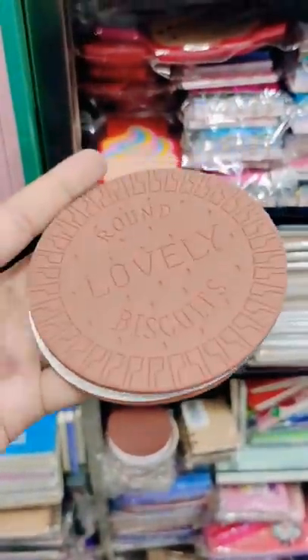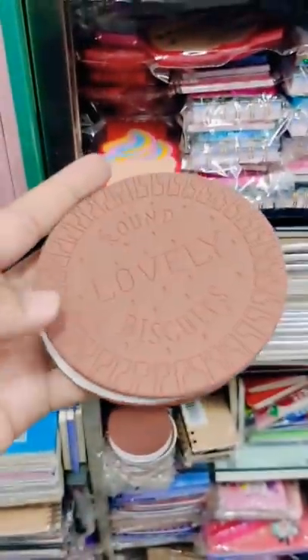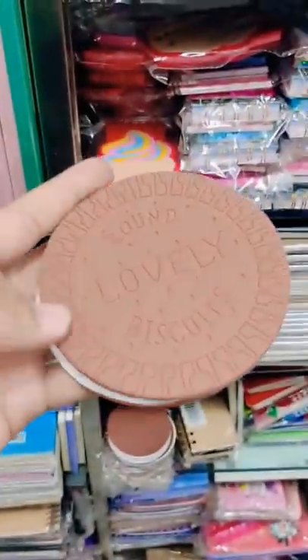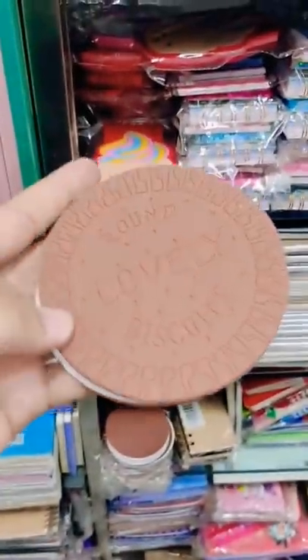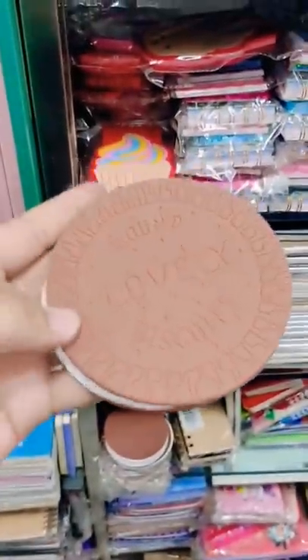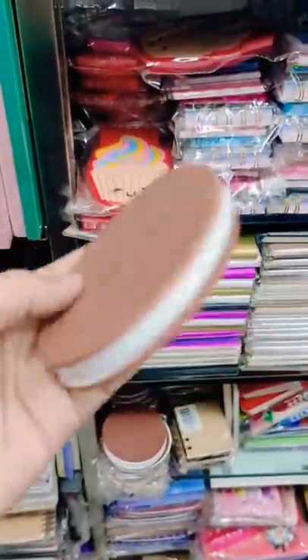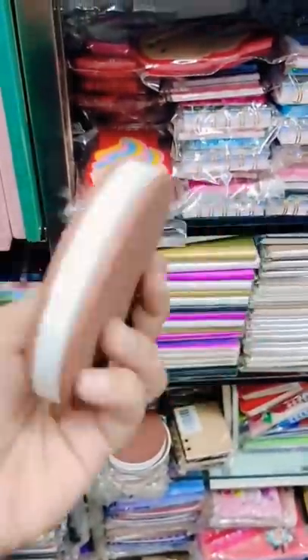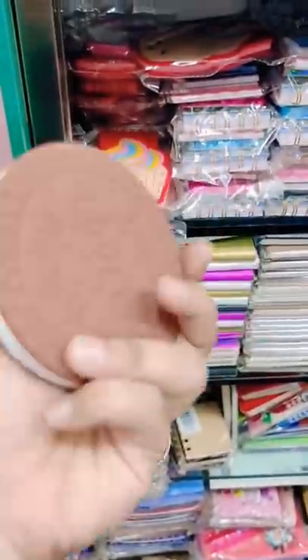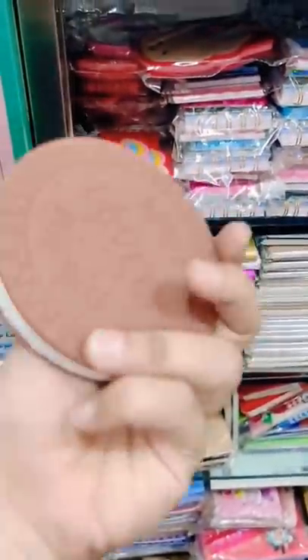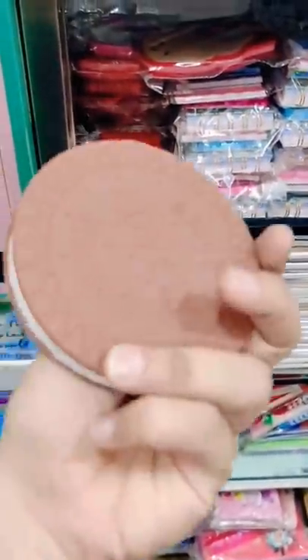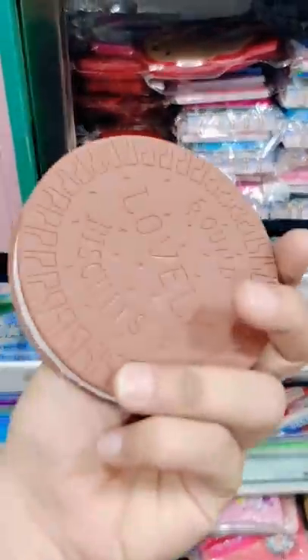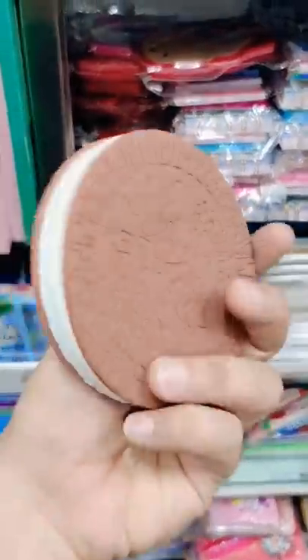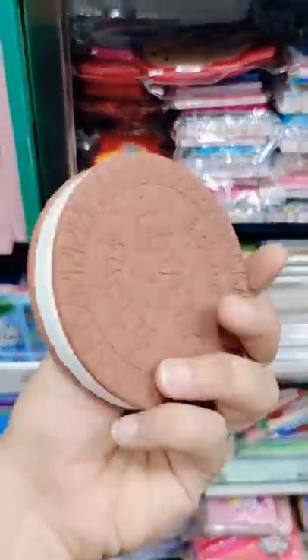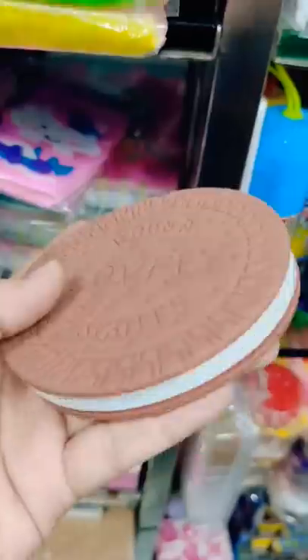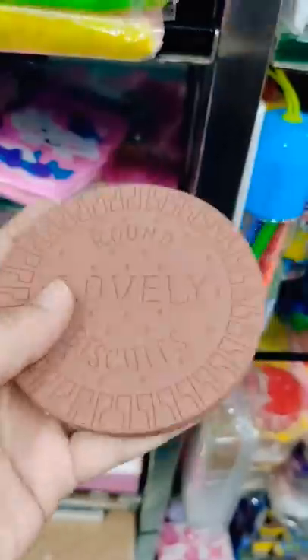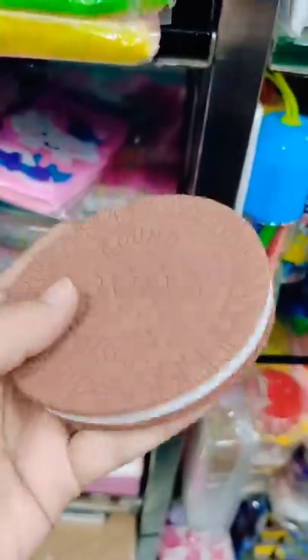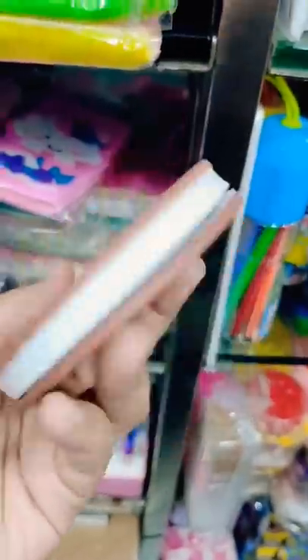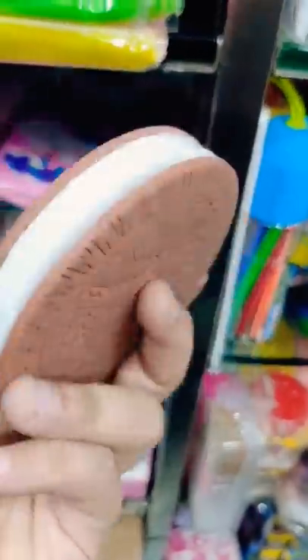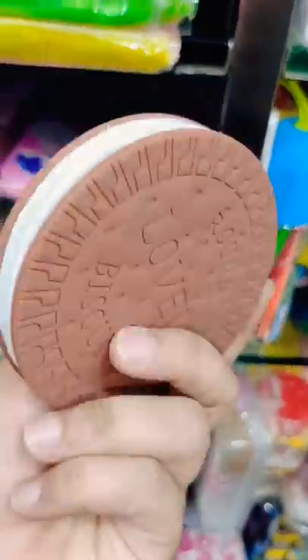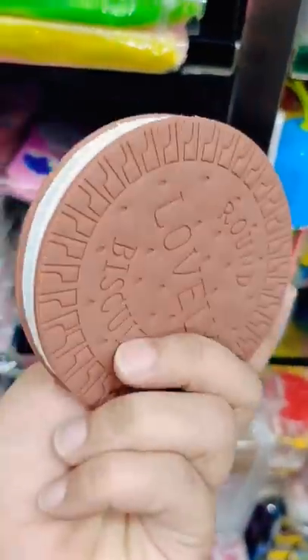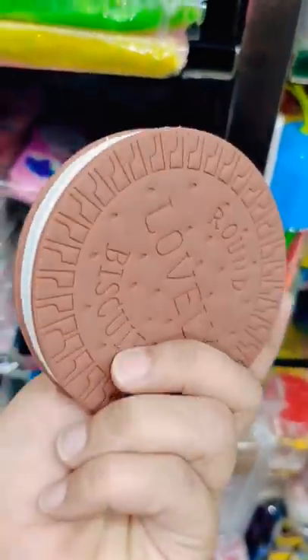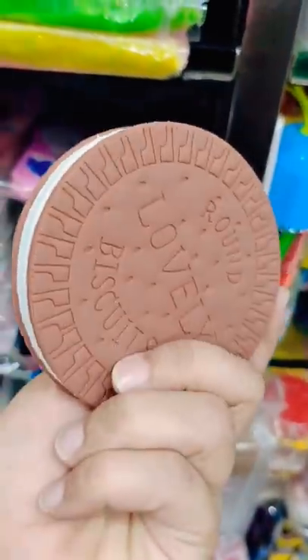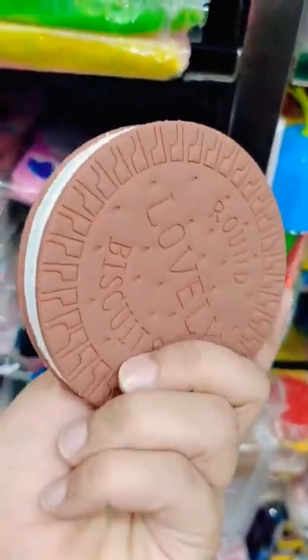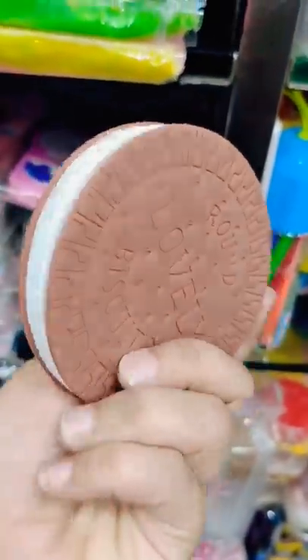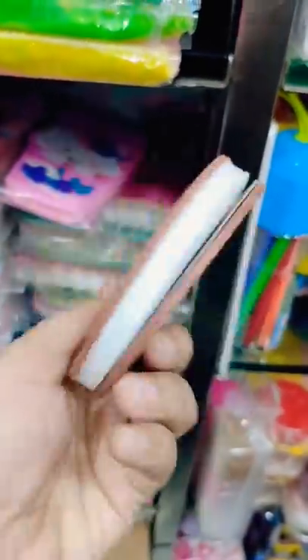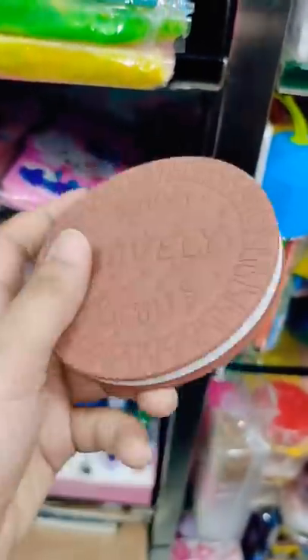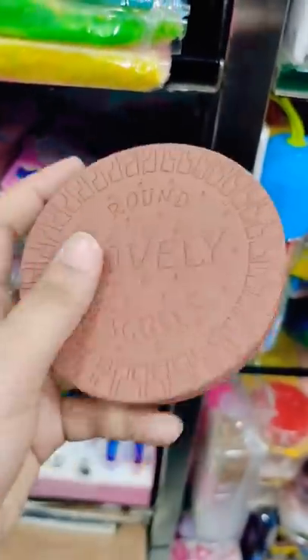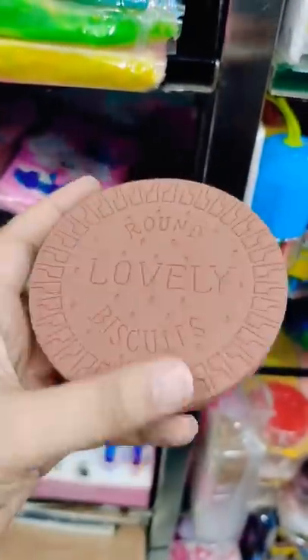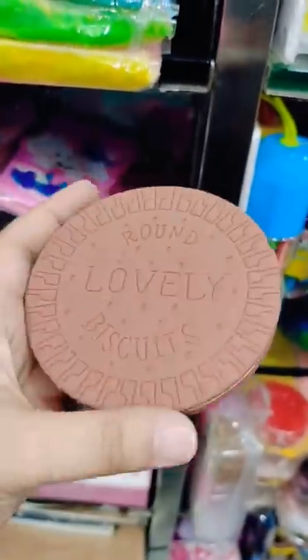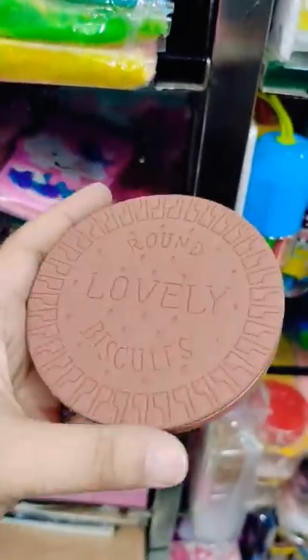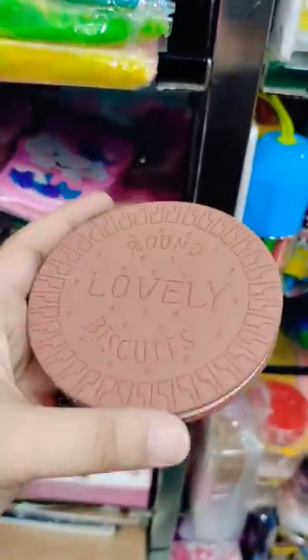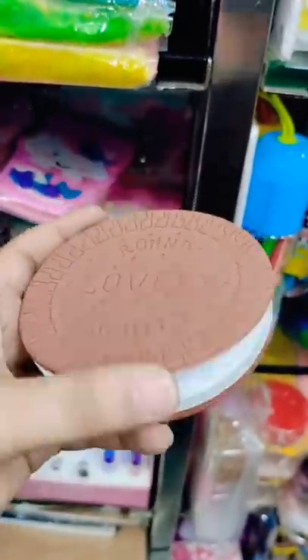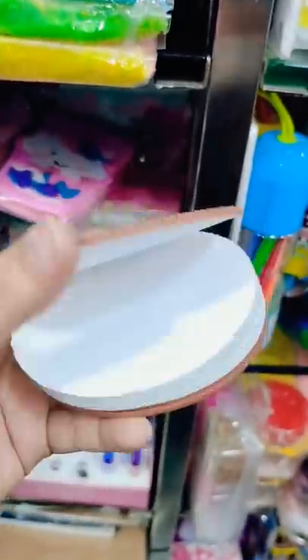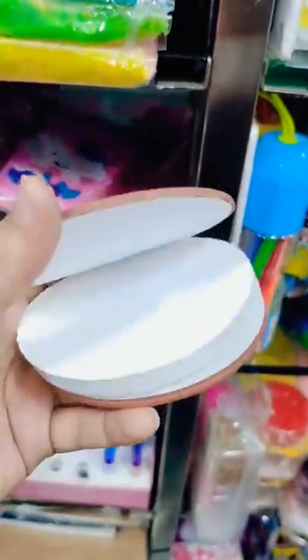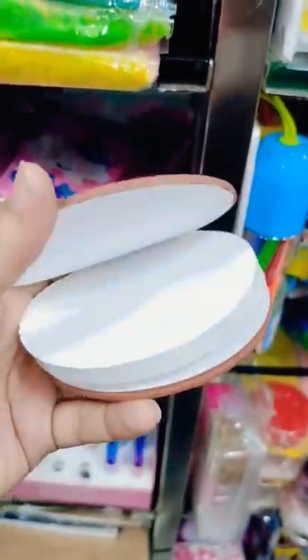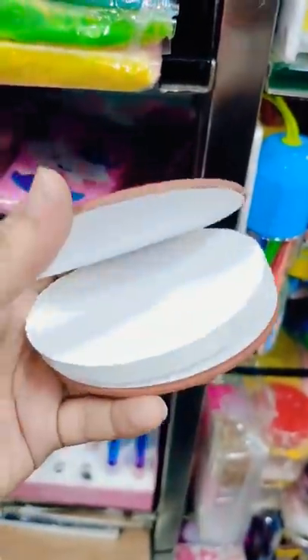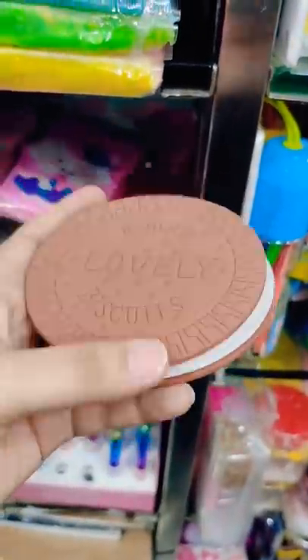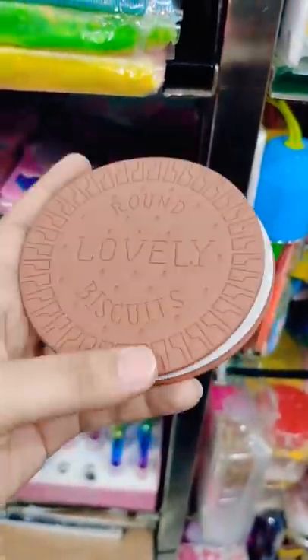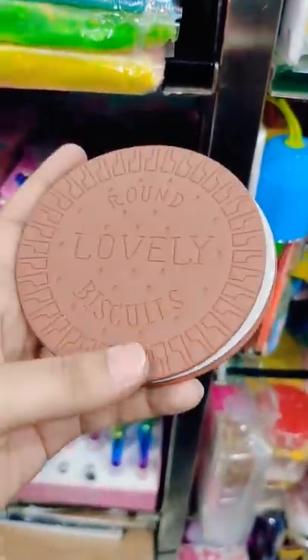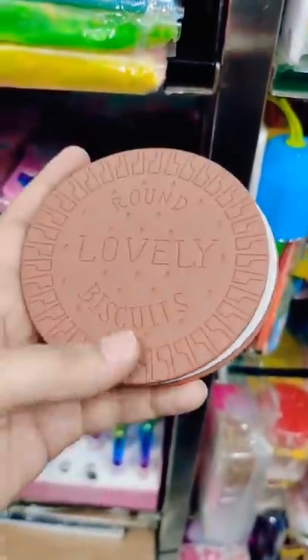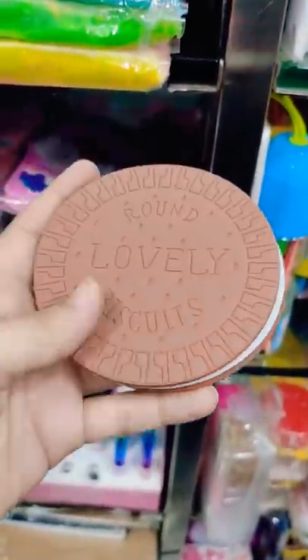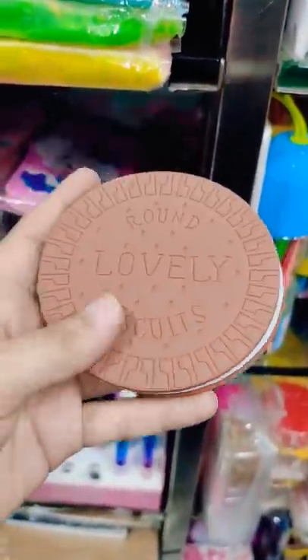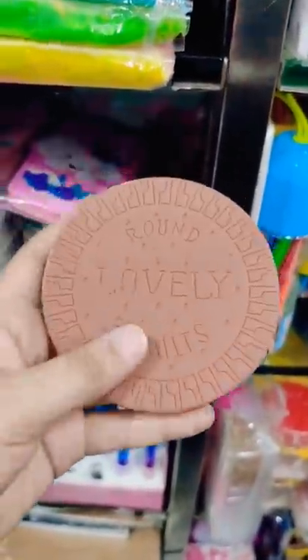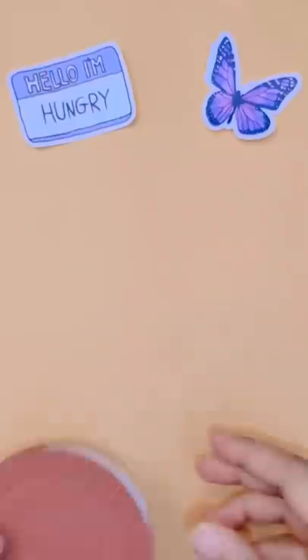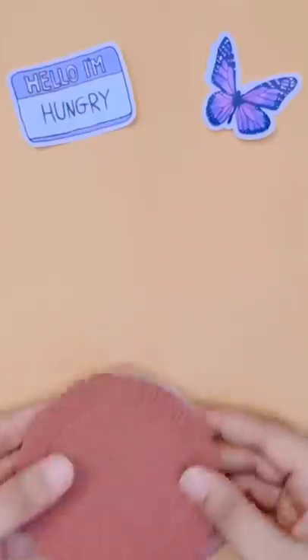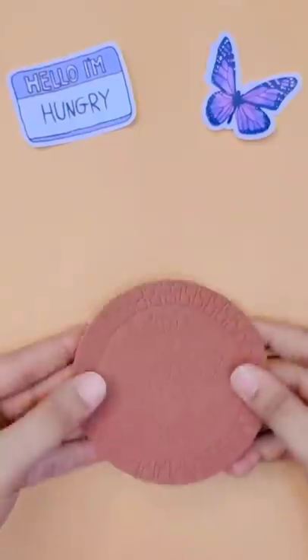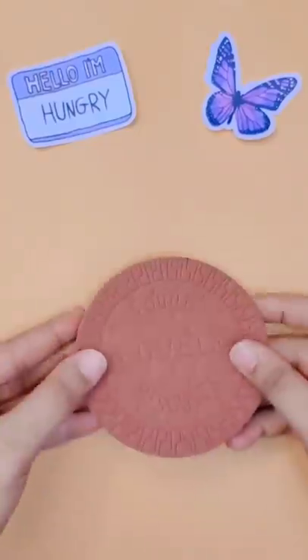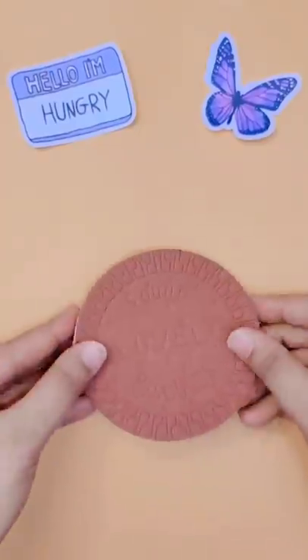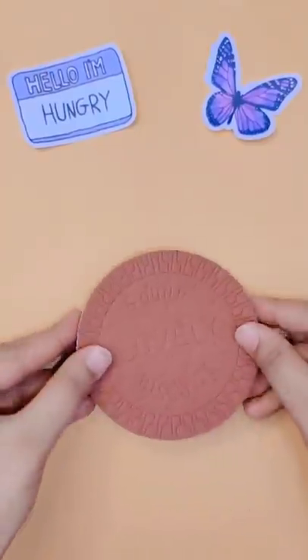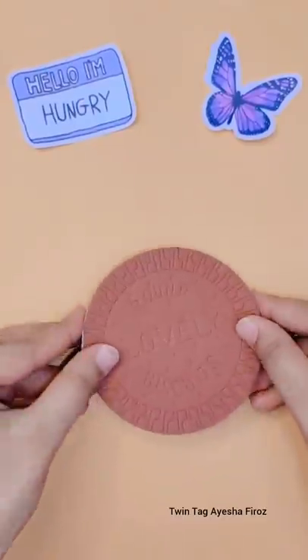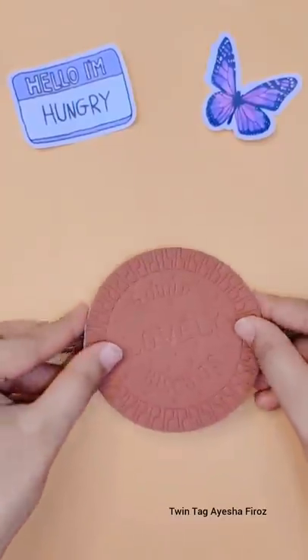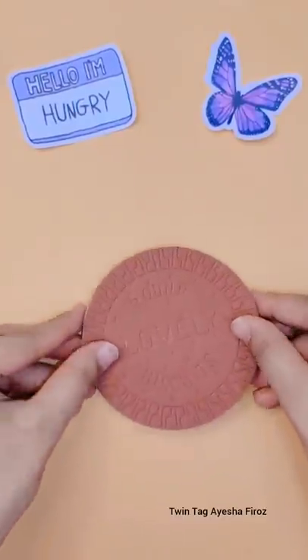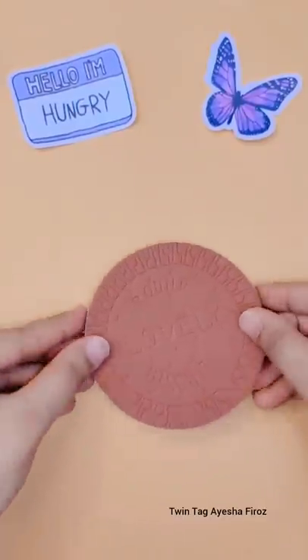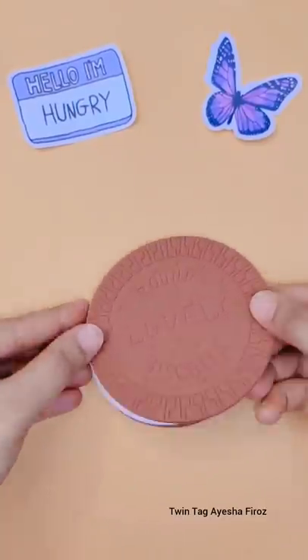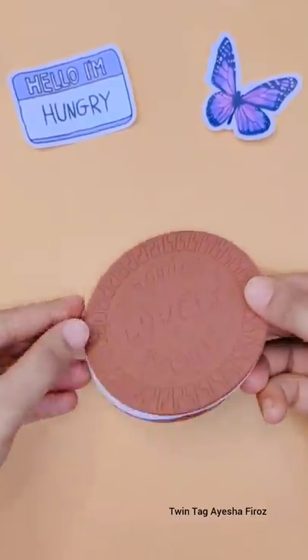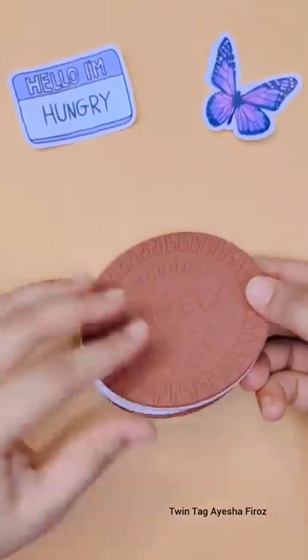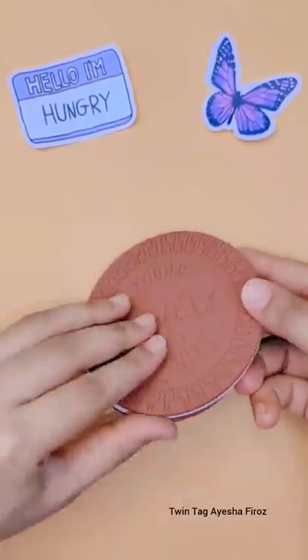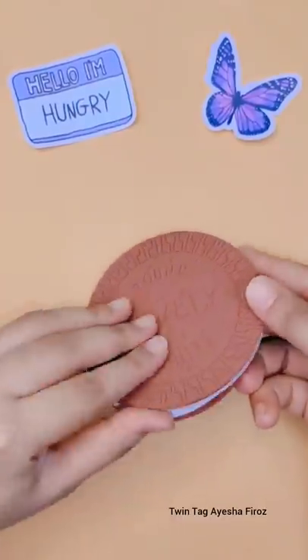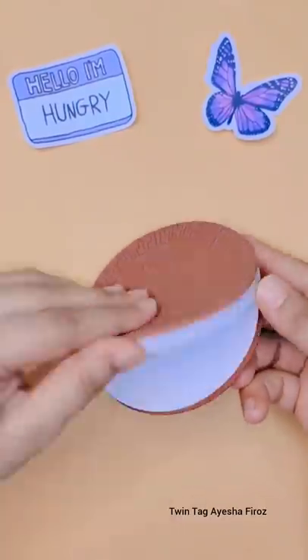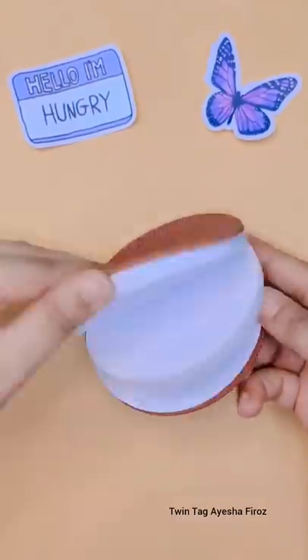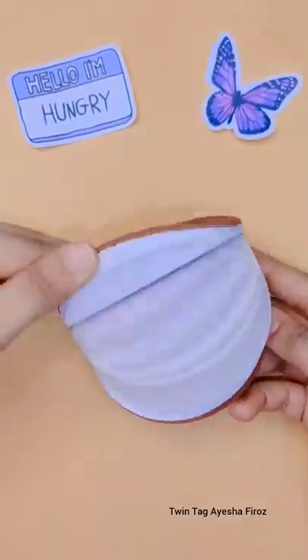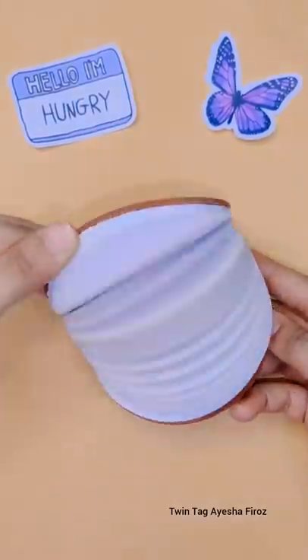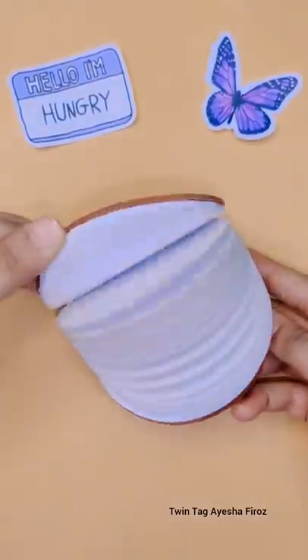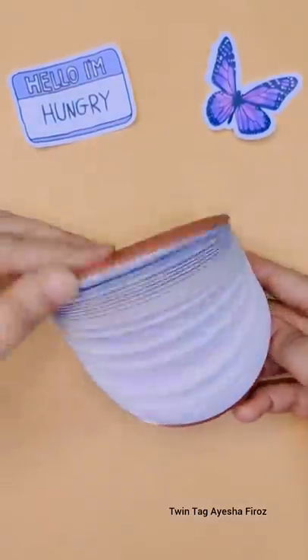This is a brown shape biscuit notebook — it's so cute, like a real biscuit. I have seen it very well, so I have purchased it.